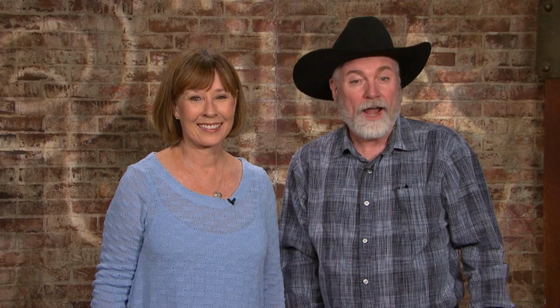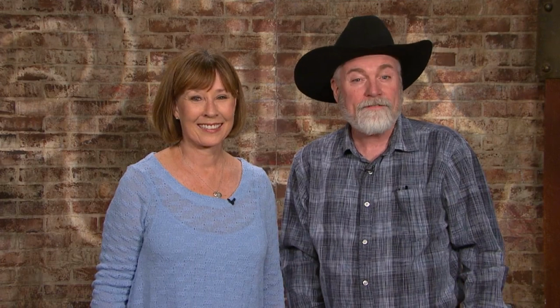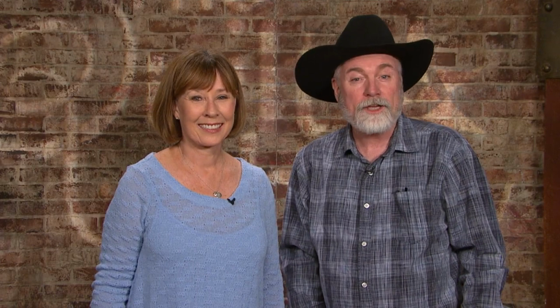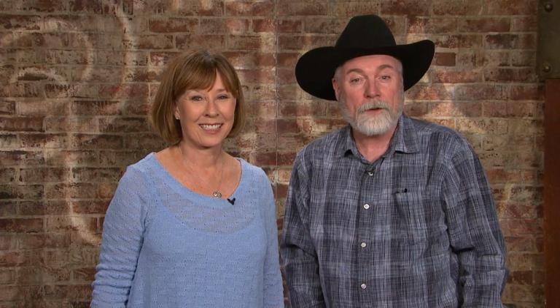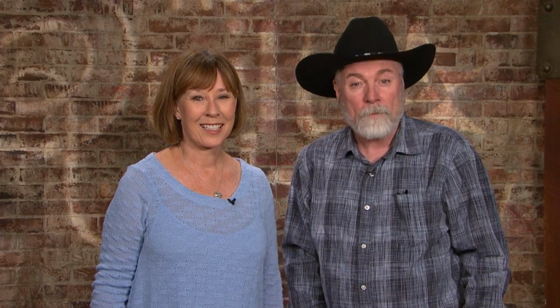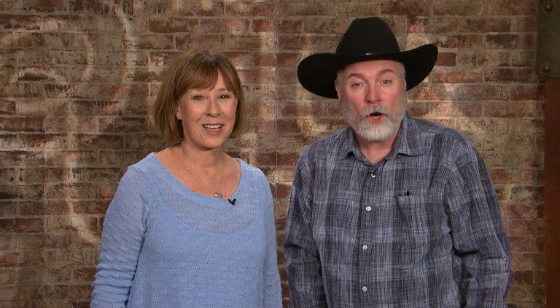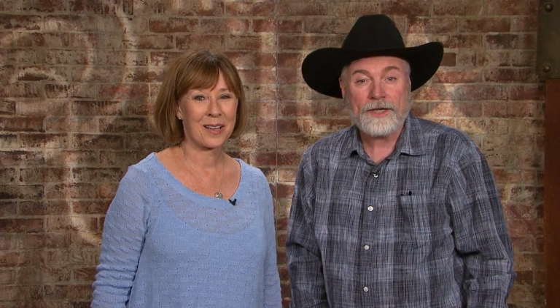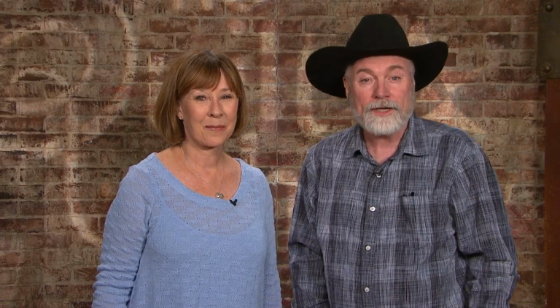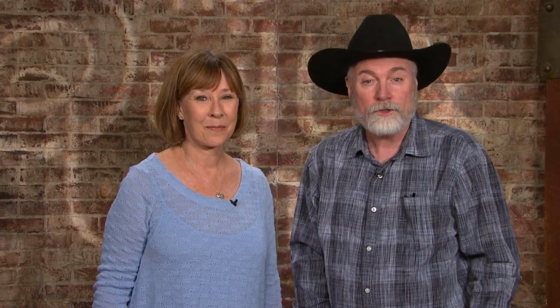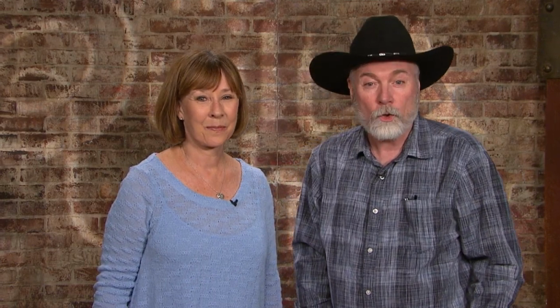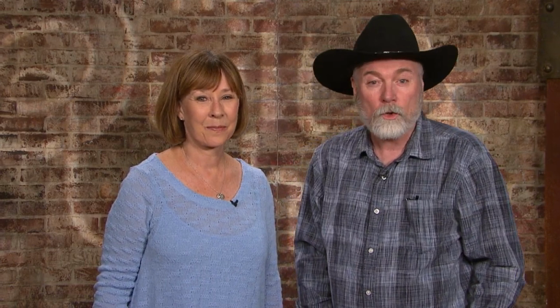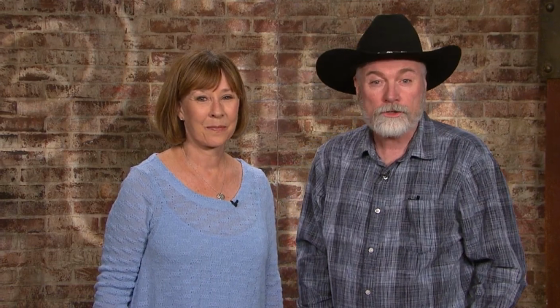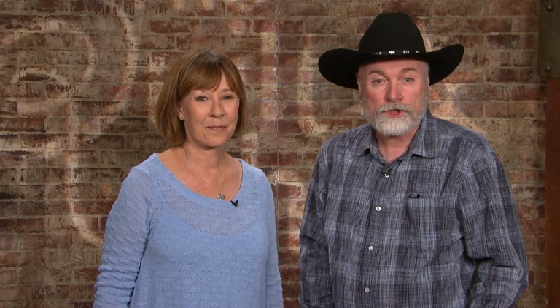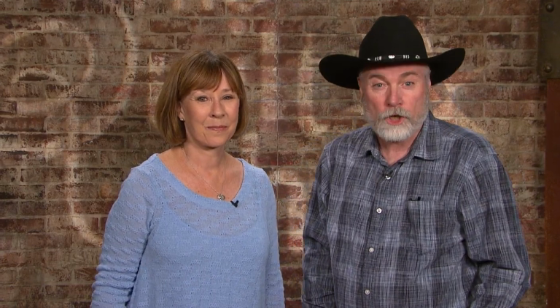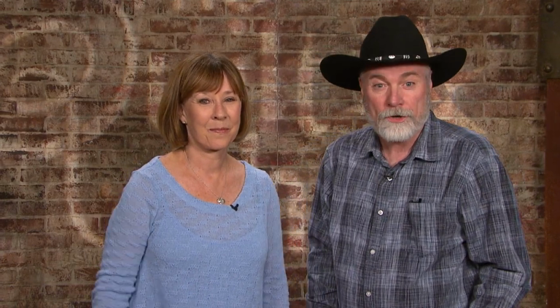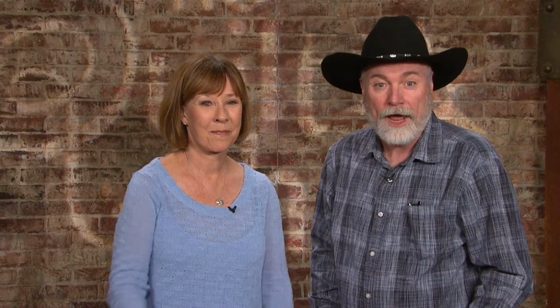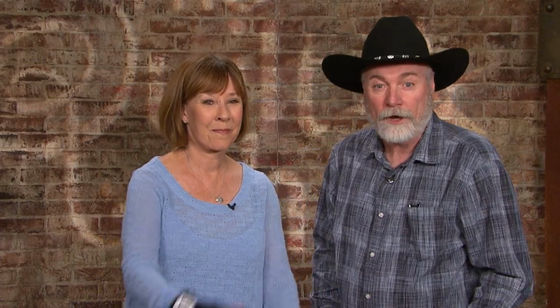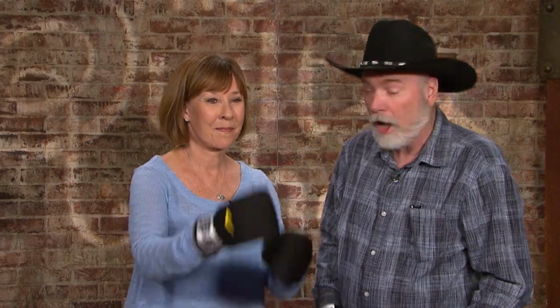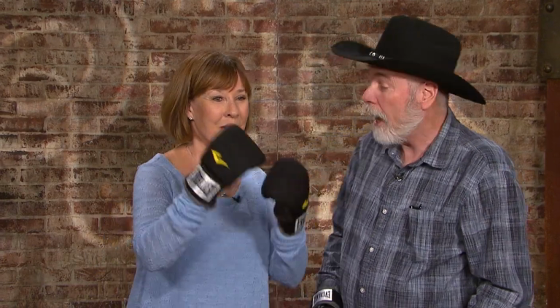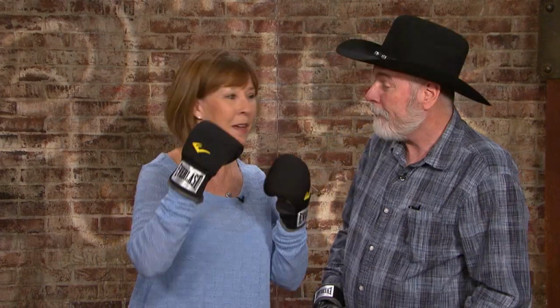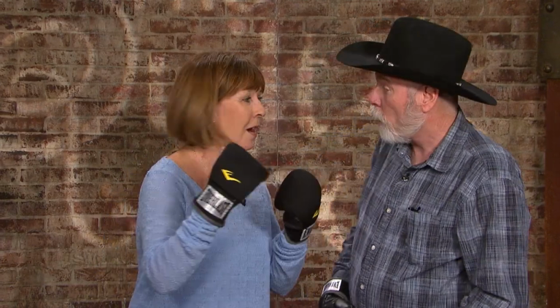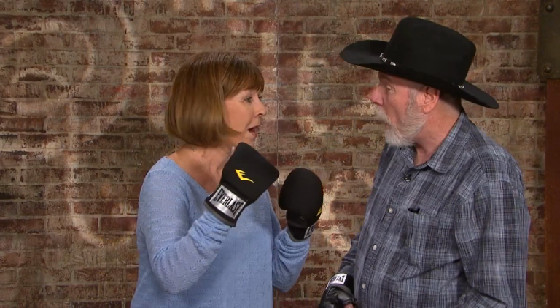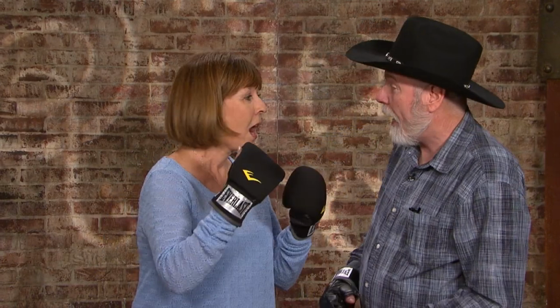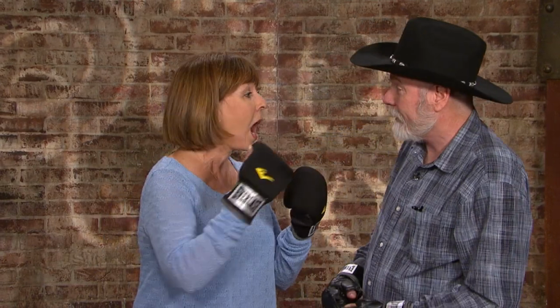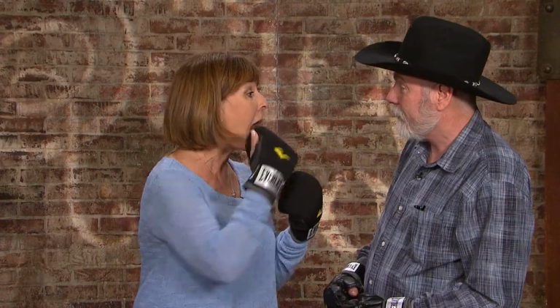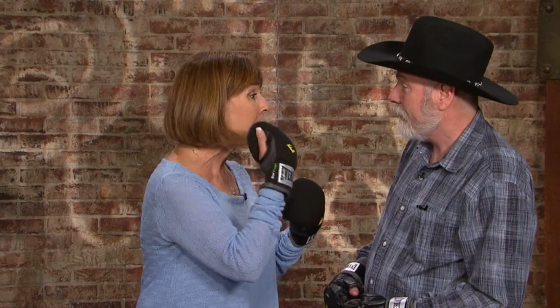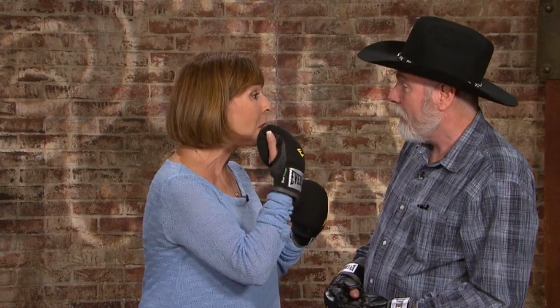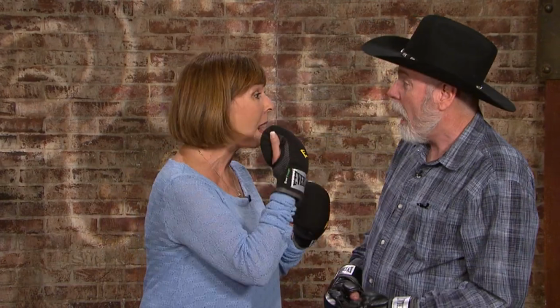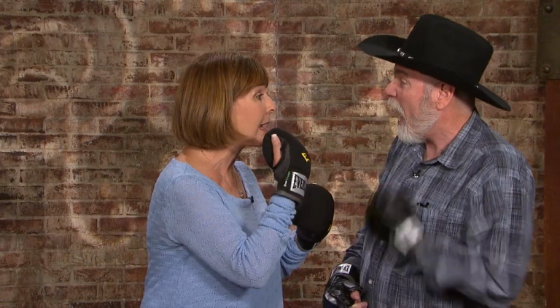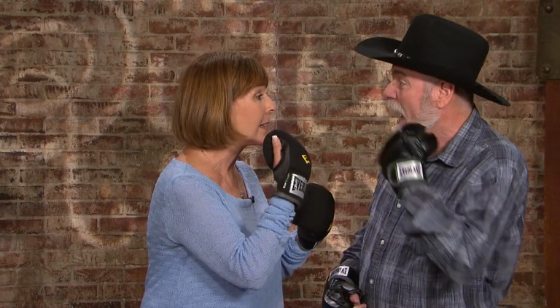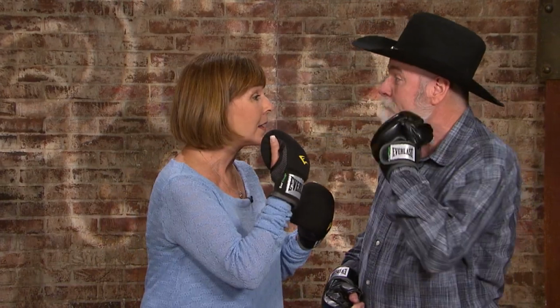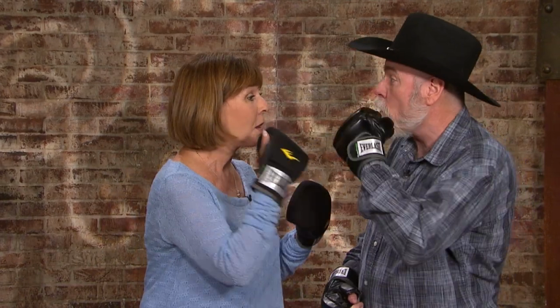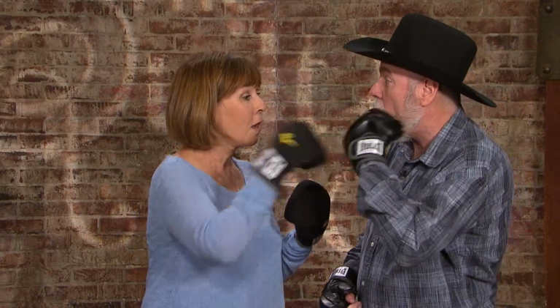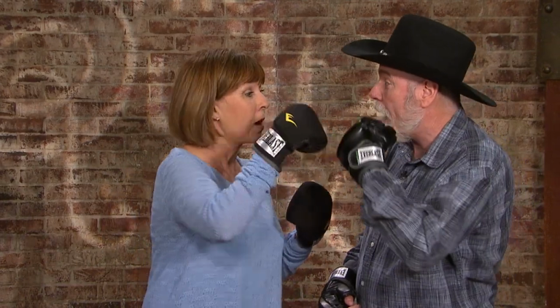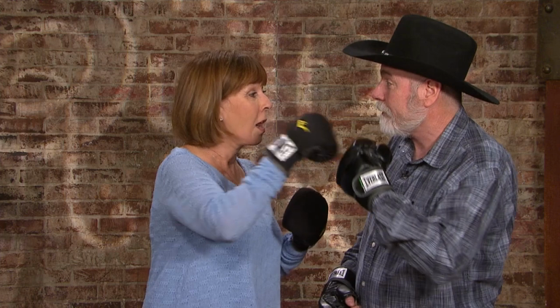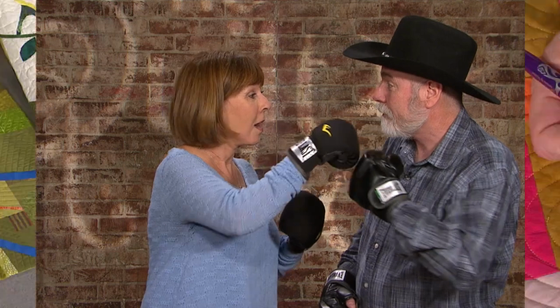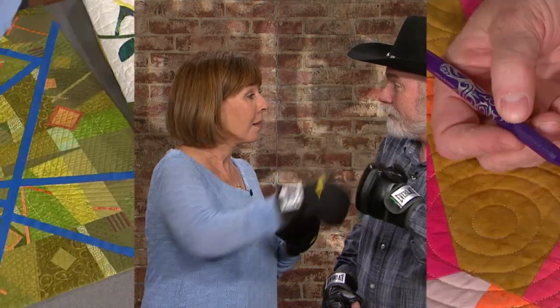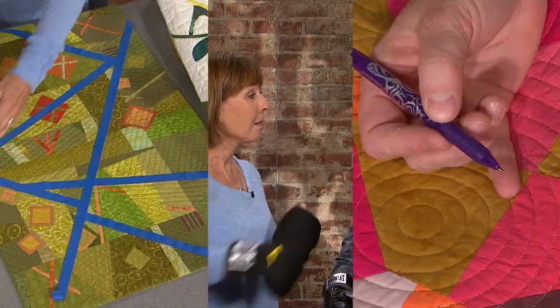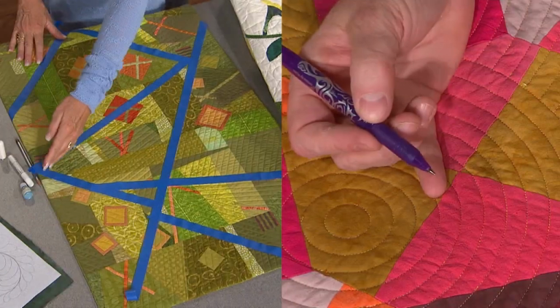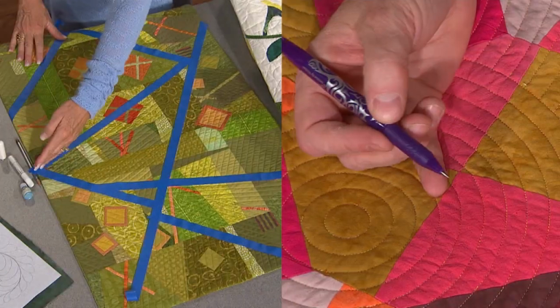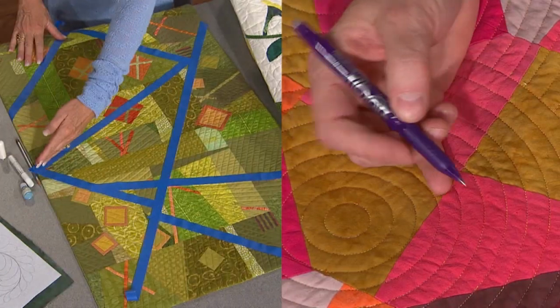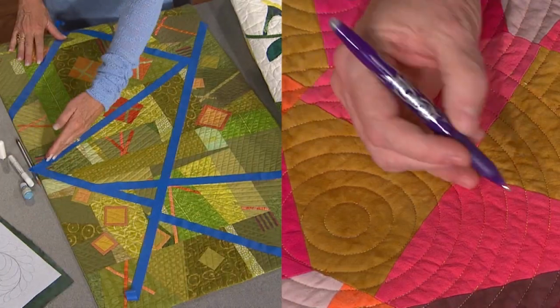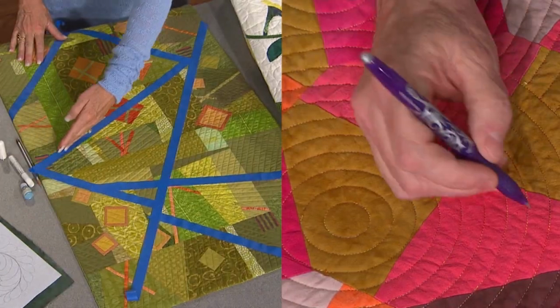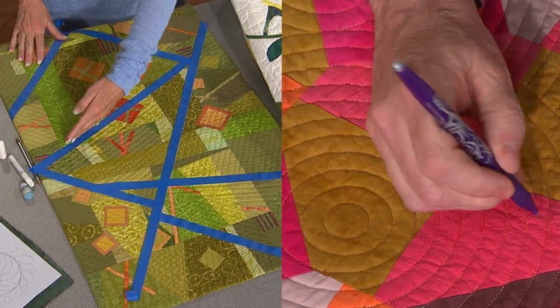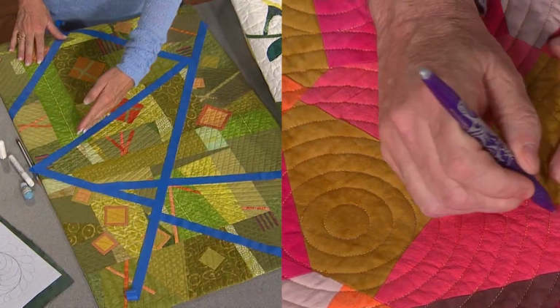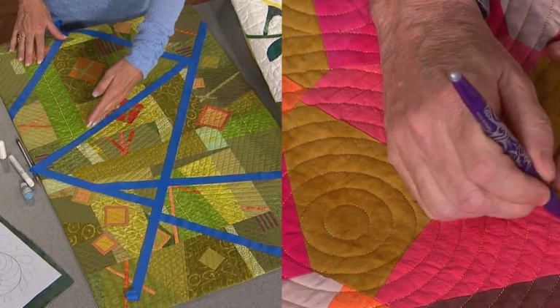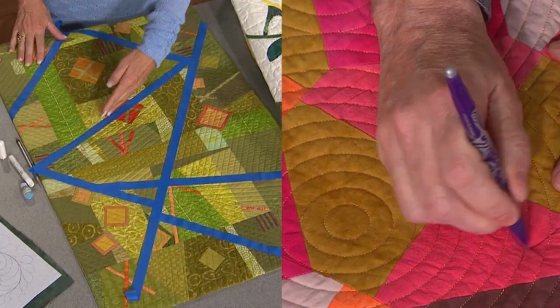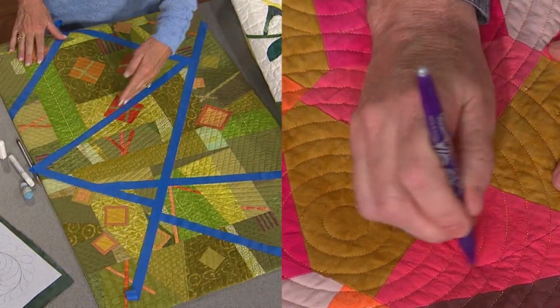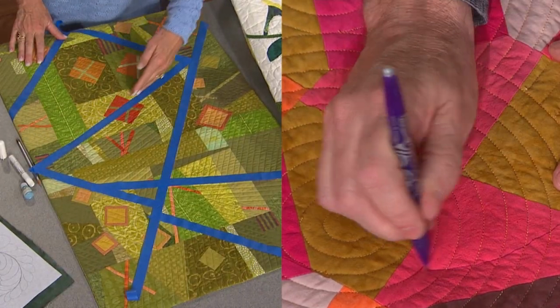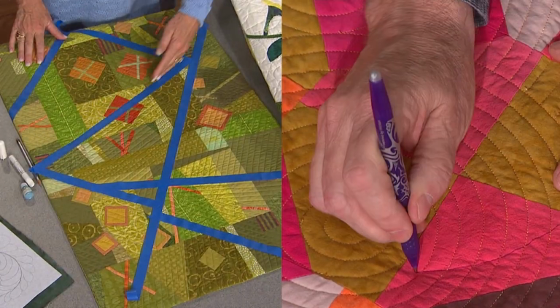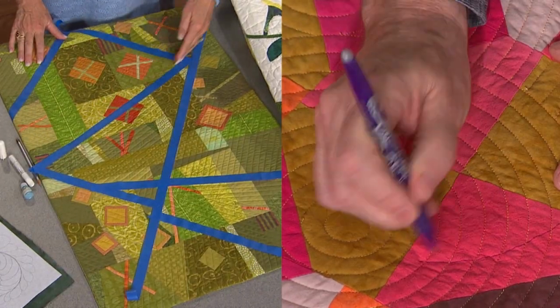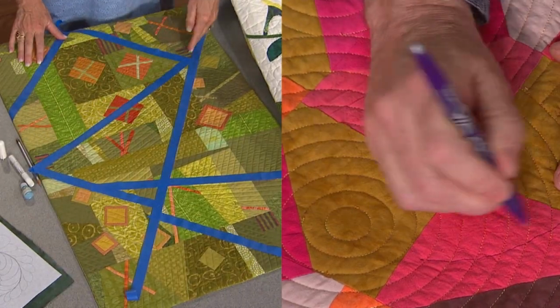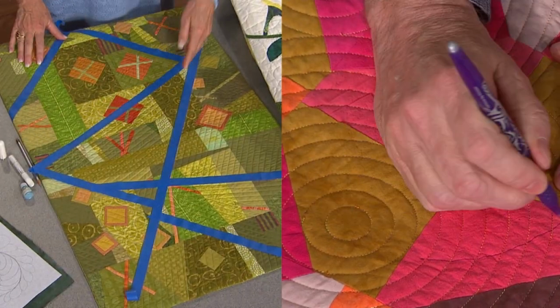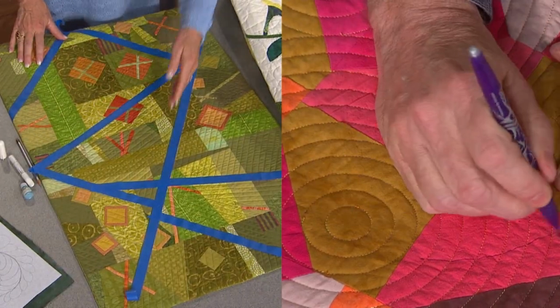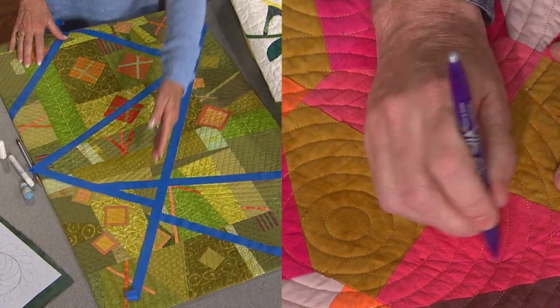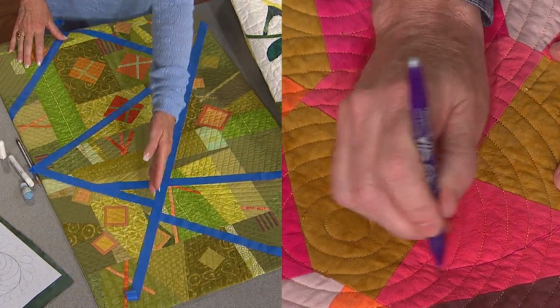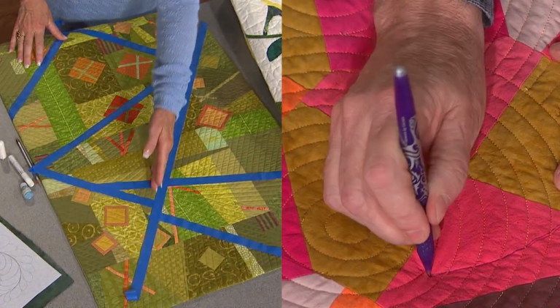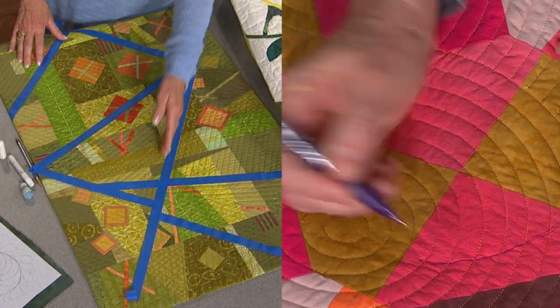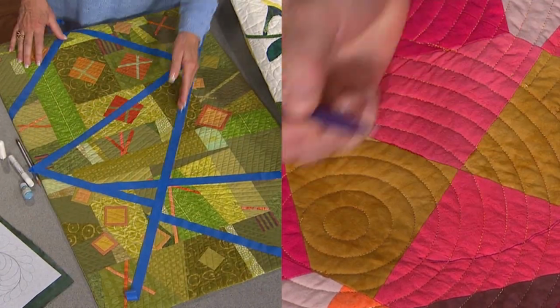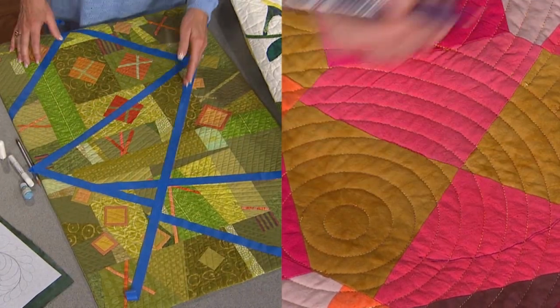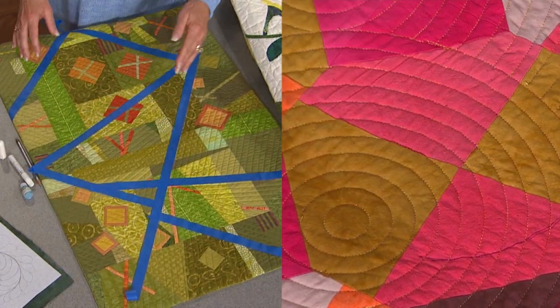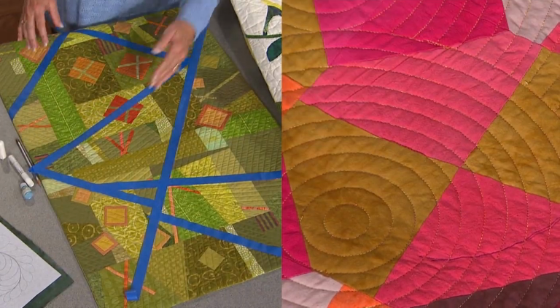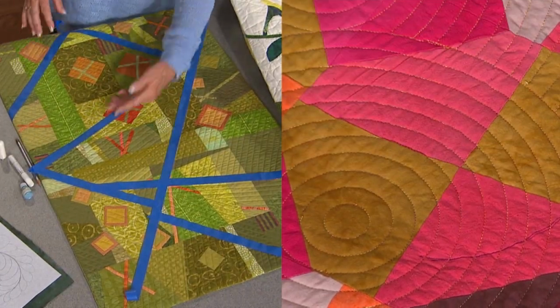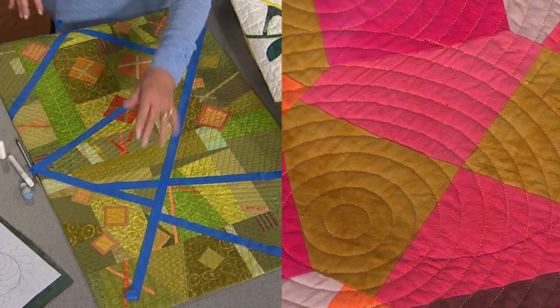Plus, we're having a marking tool showdown. I'm right. Whose side will you be on on the next quilt show?